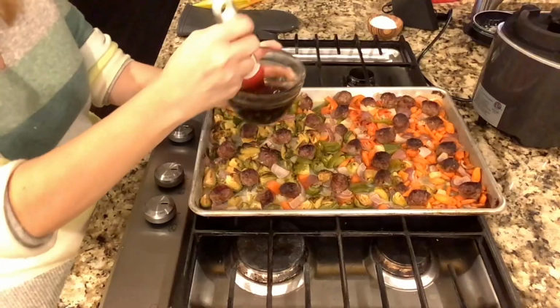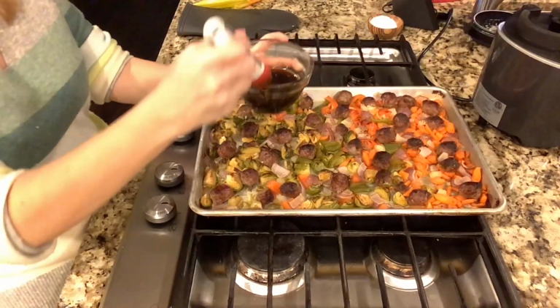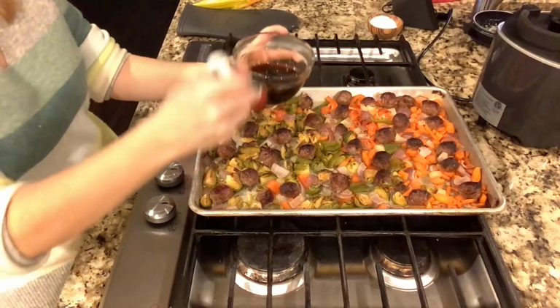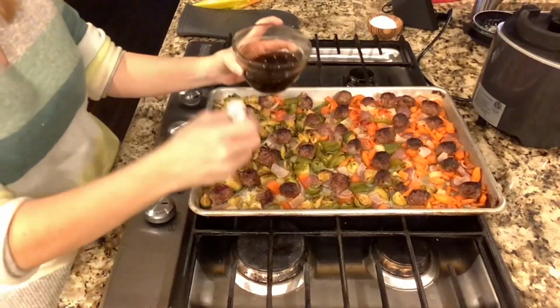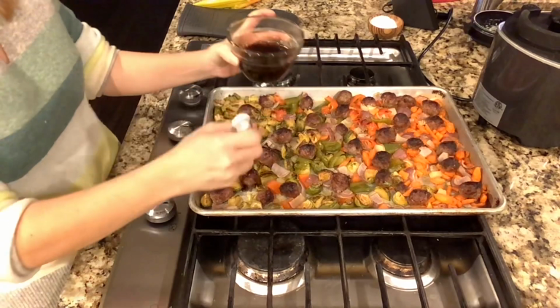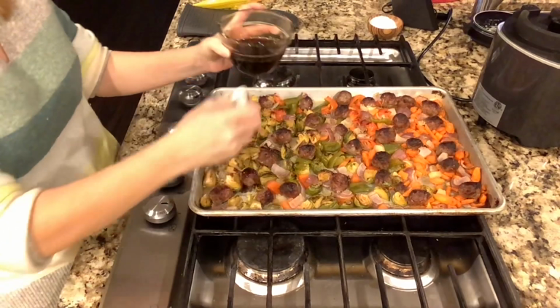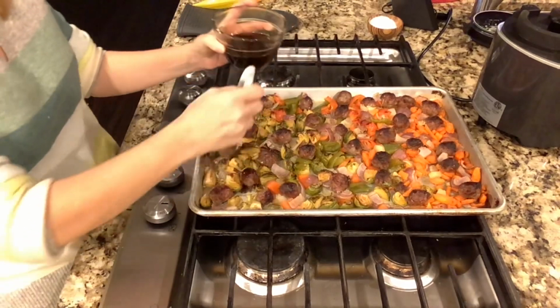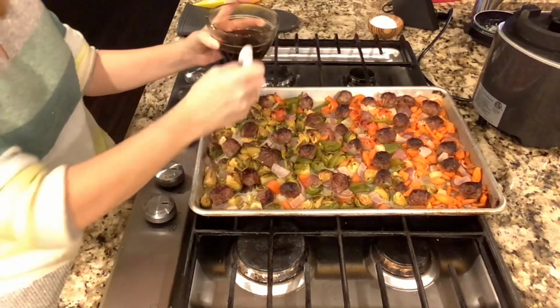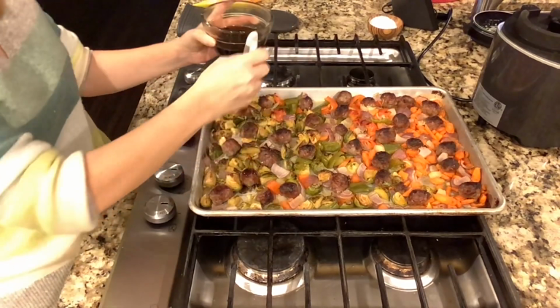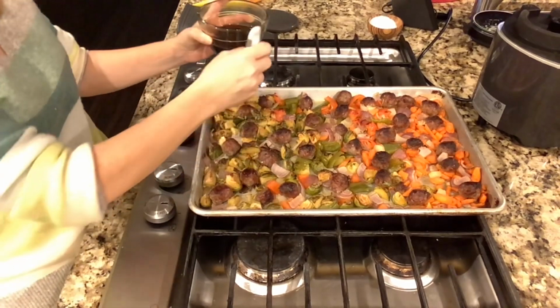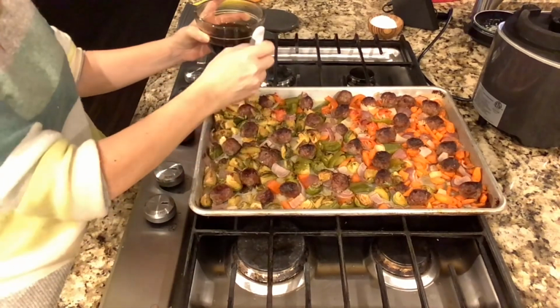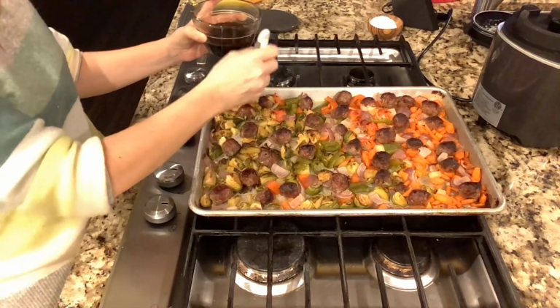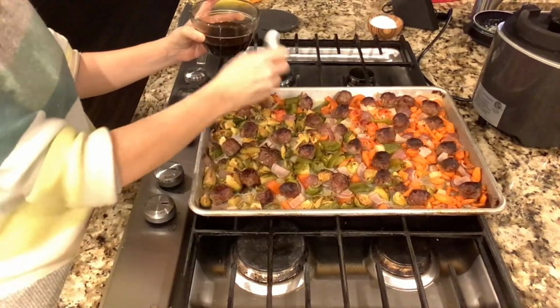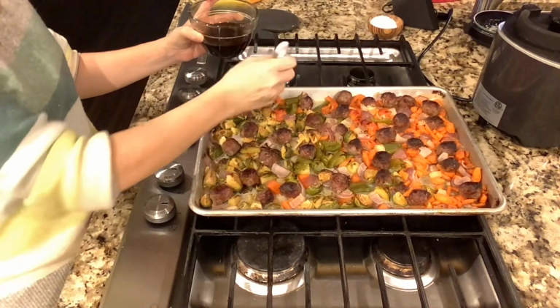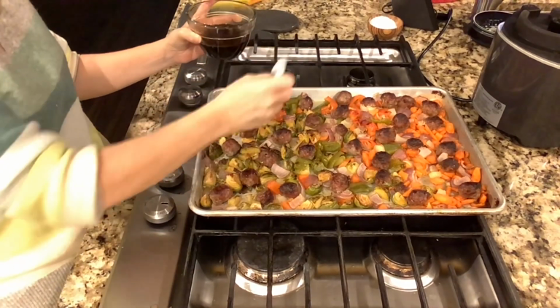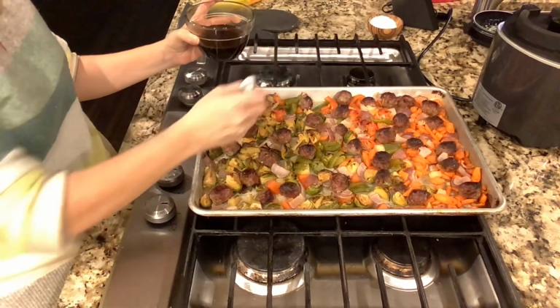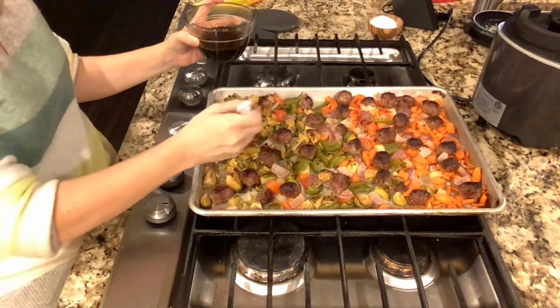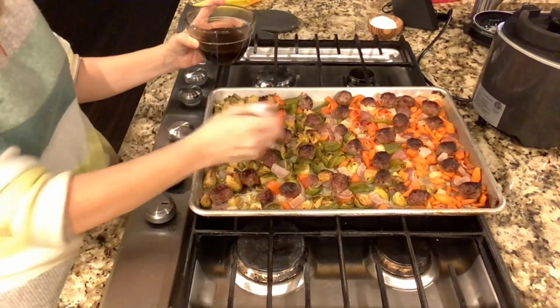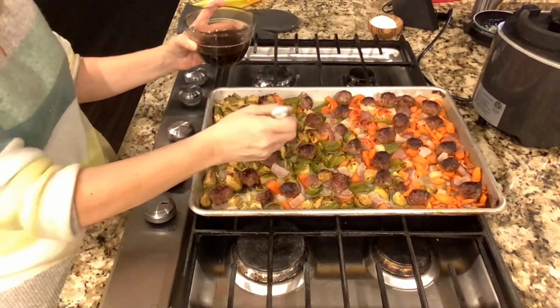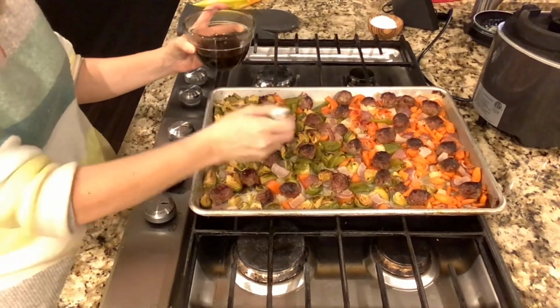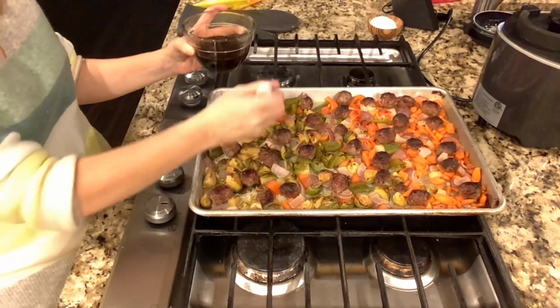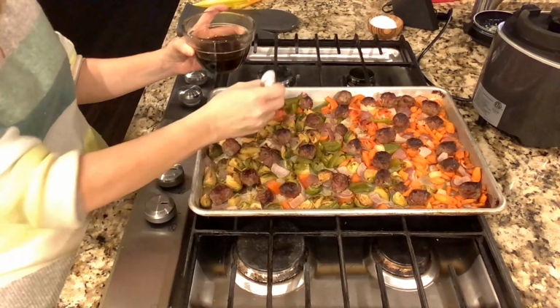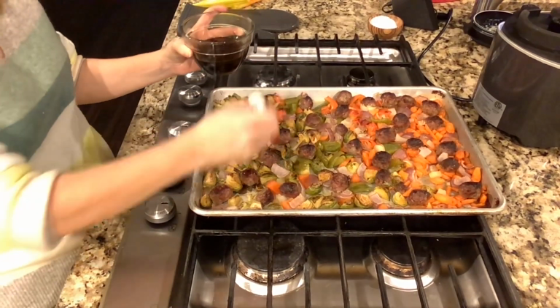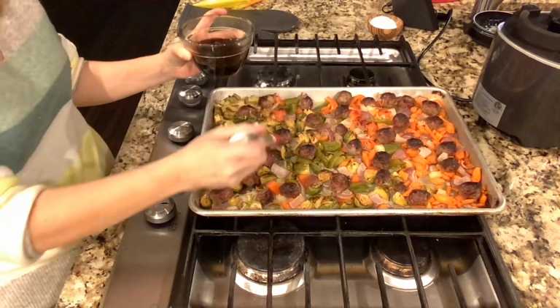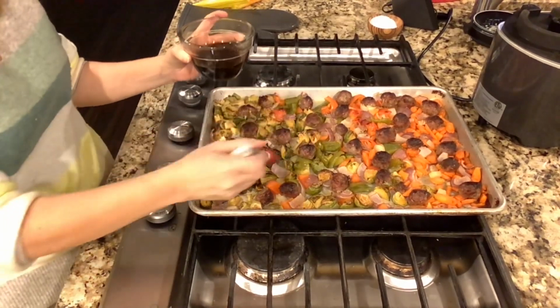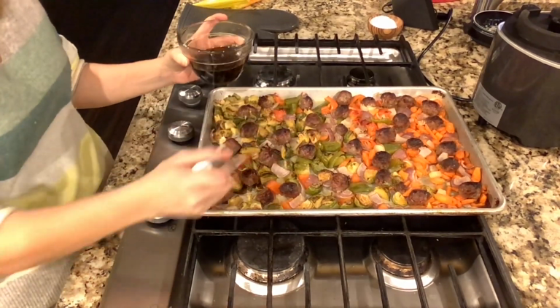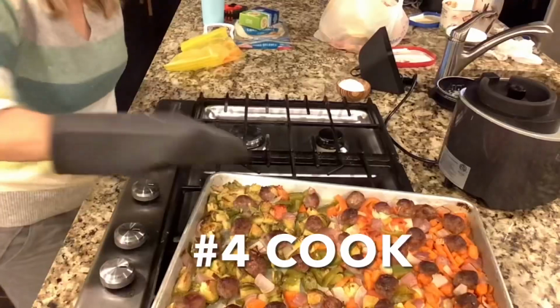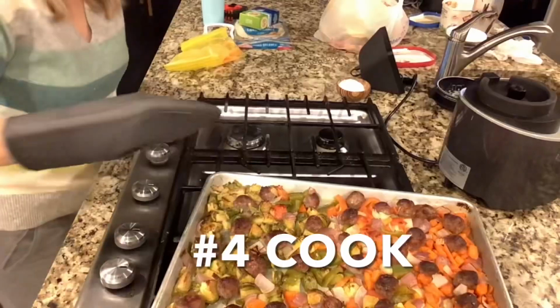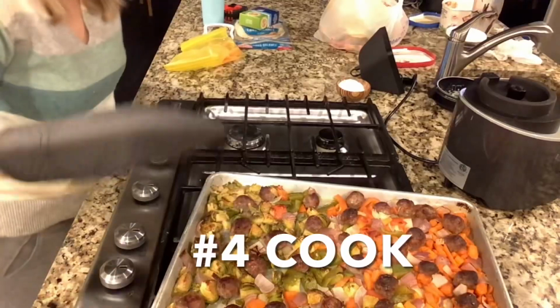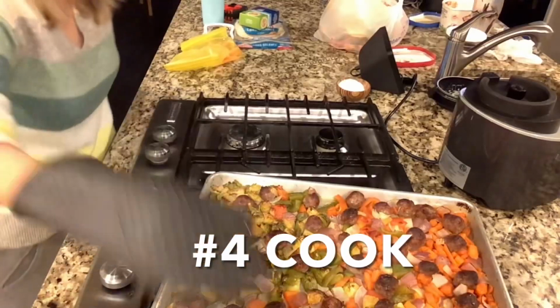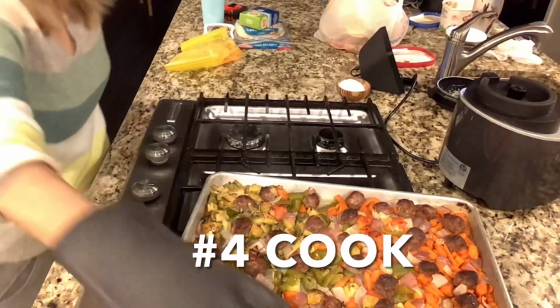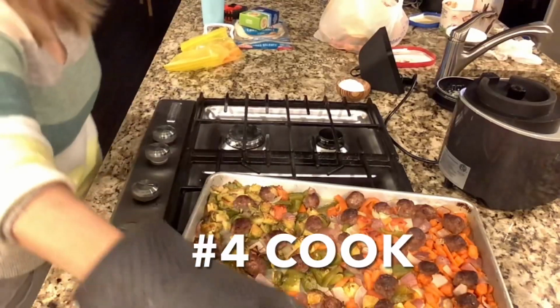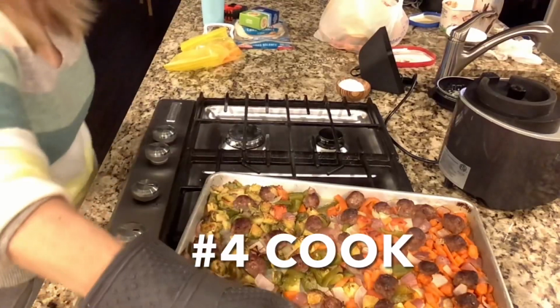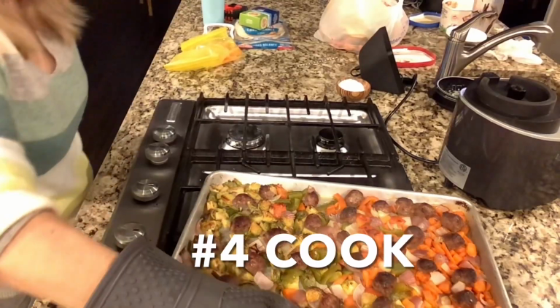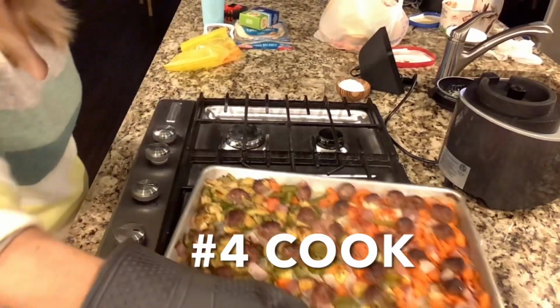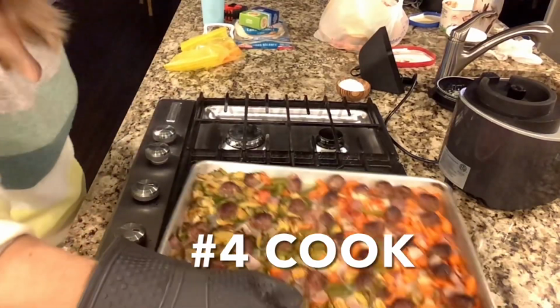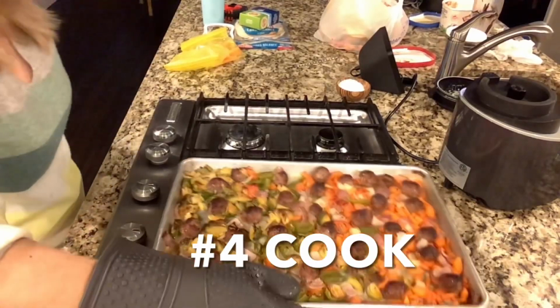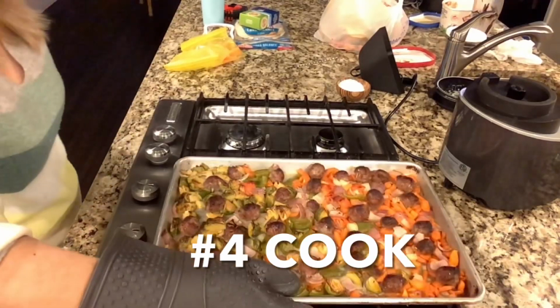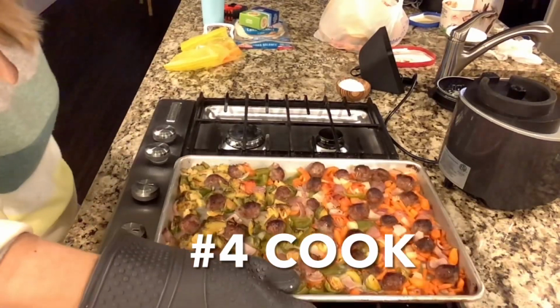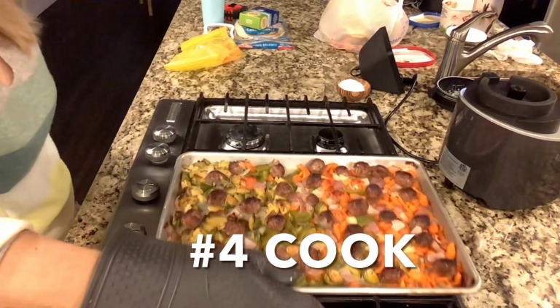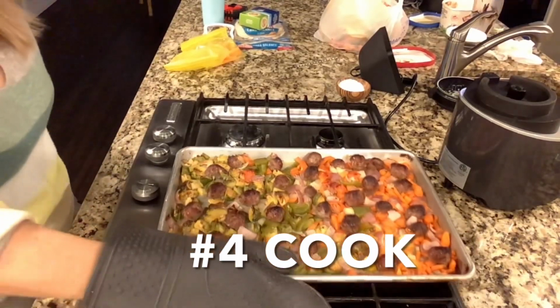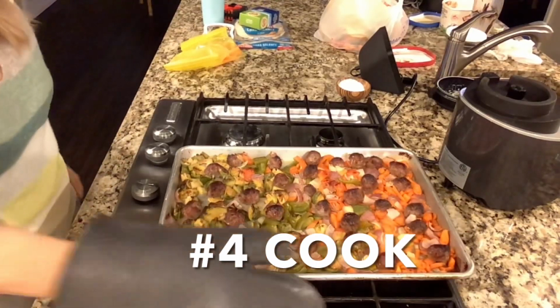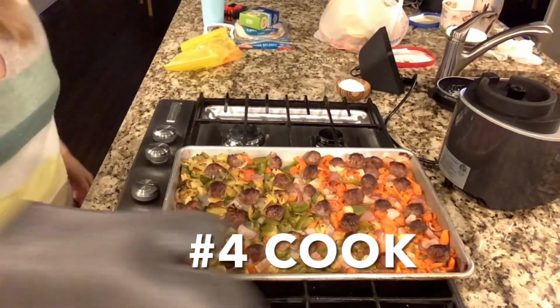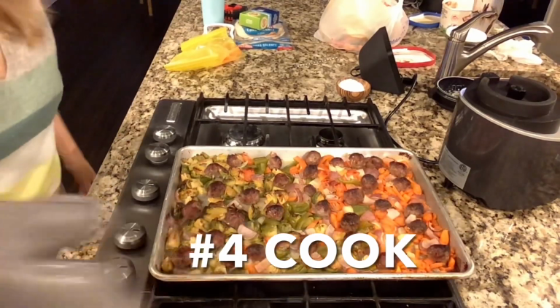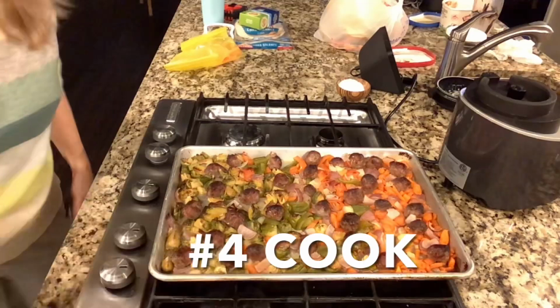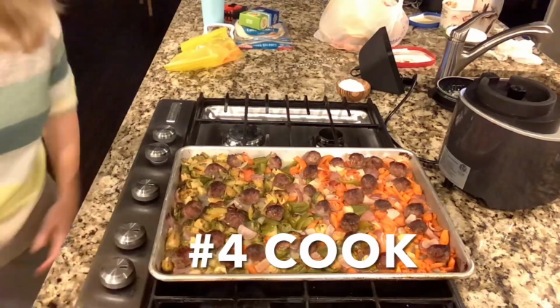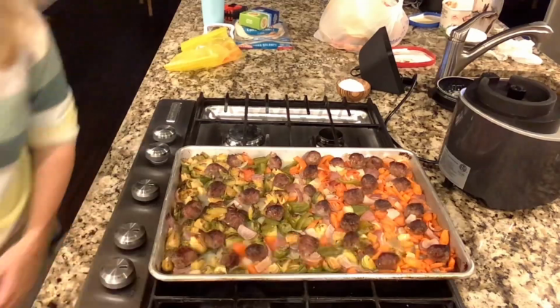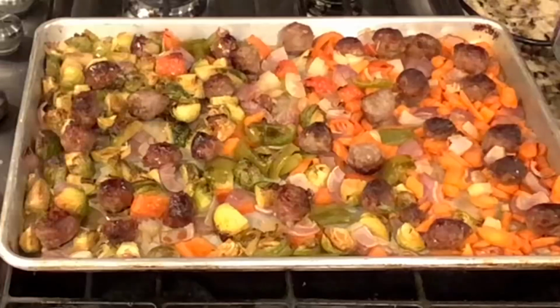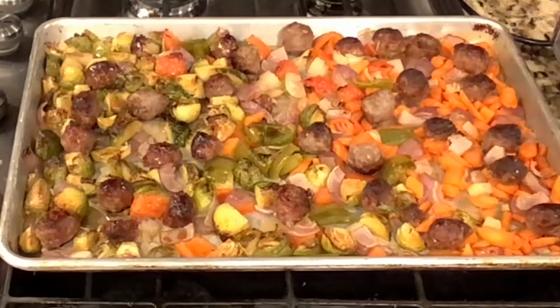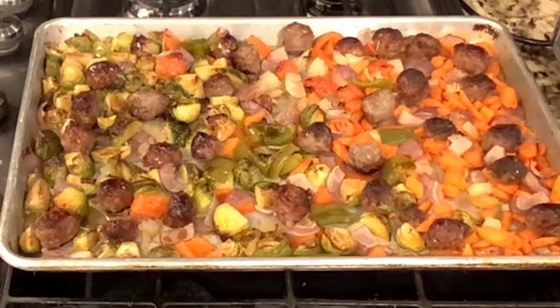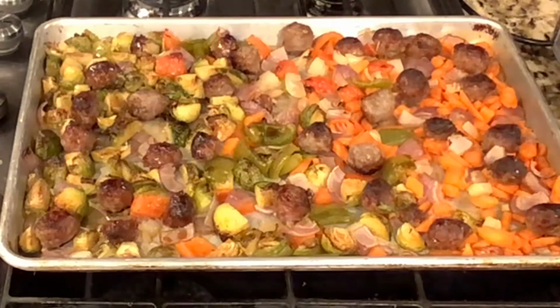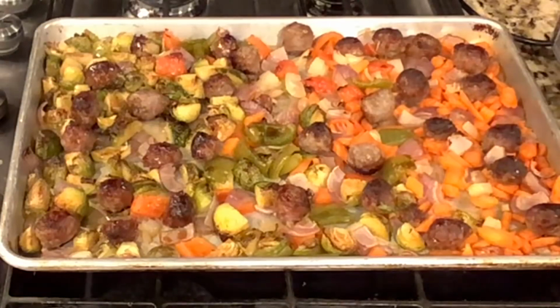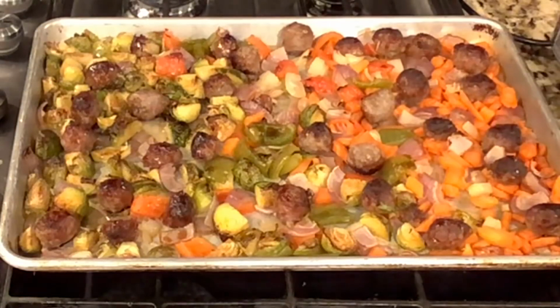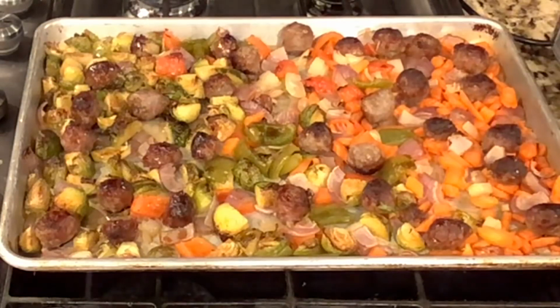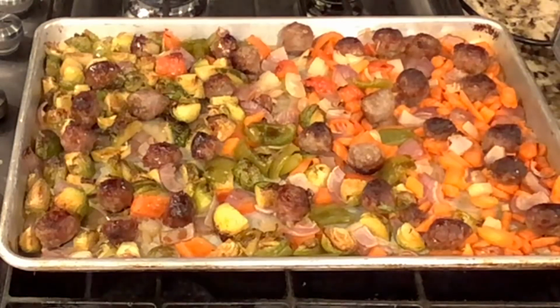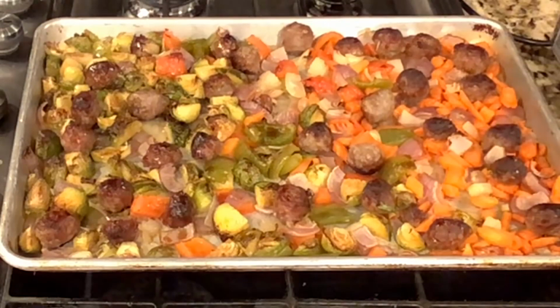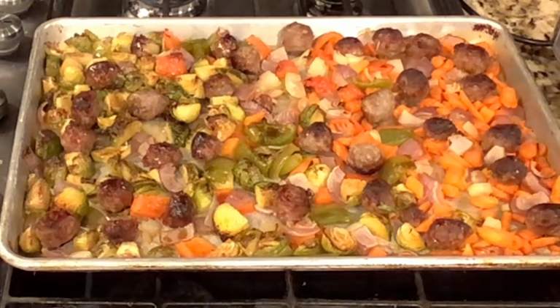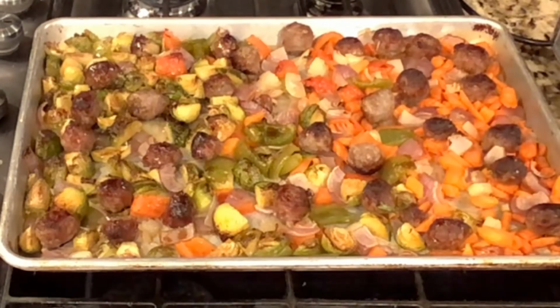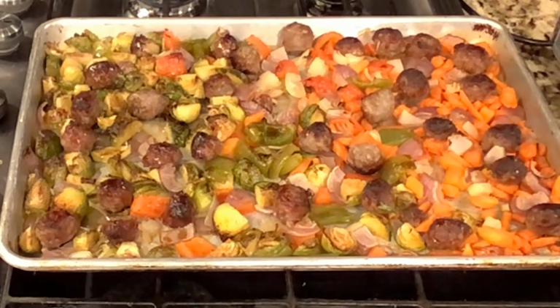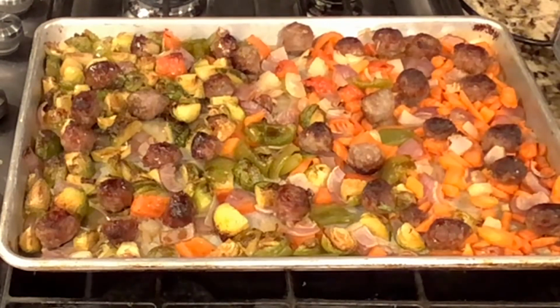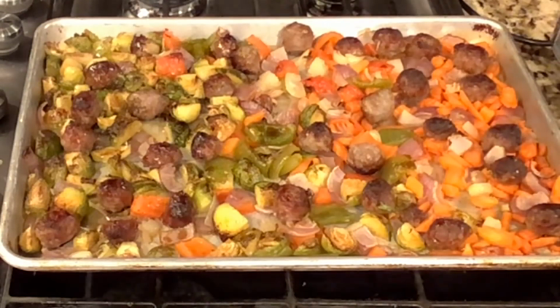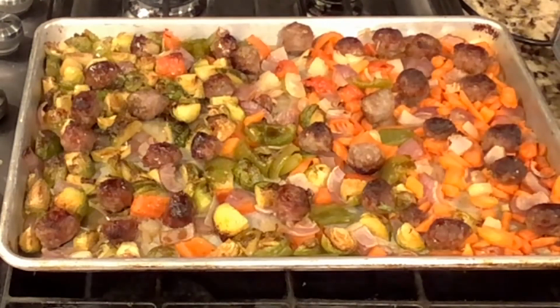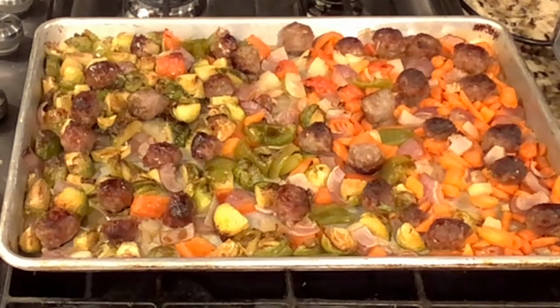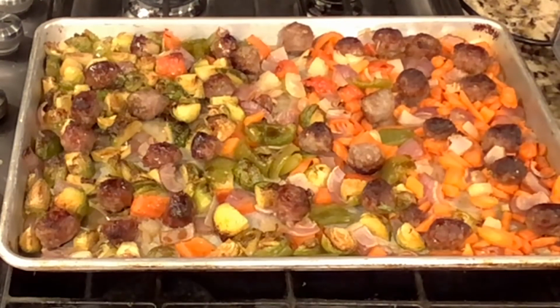Once I'm ready, I'm going to put it in step number four. I cook it in a high-degree oven, and then it turns out beautiful like this.